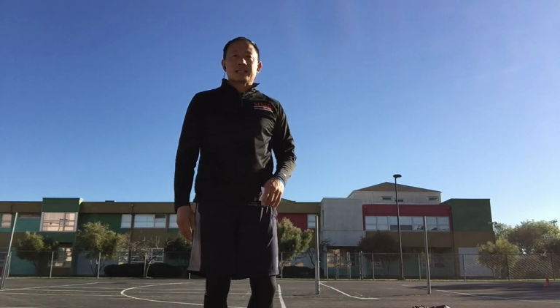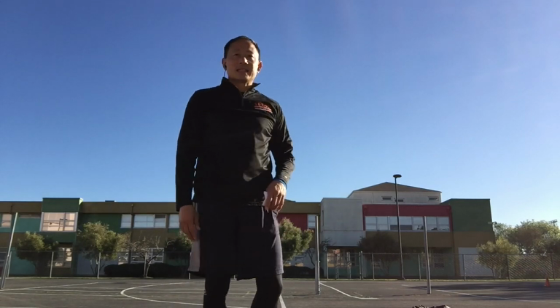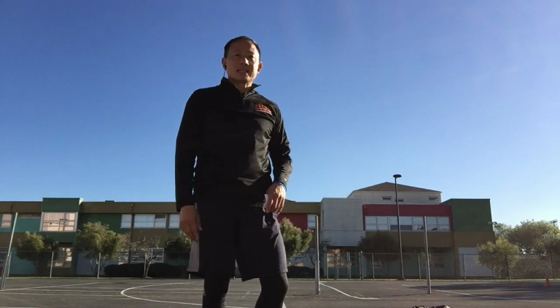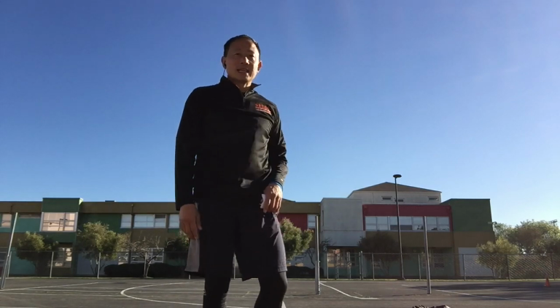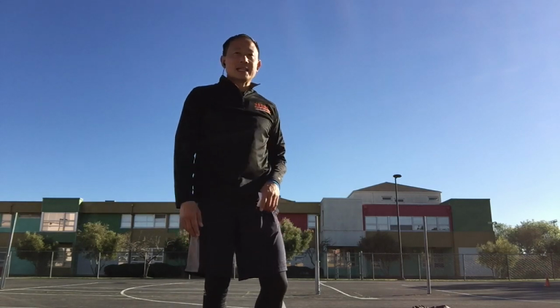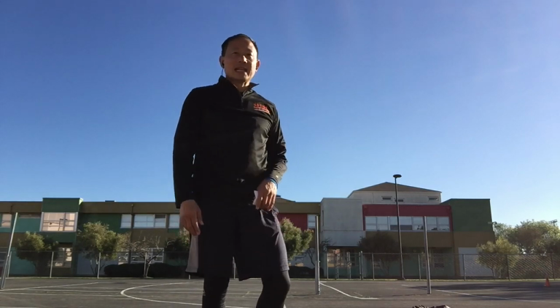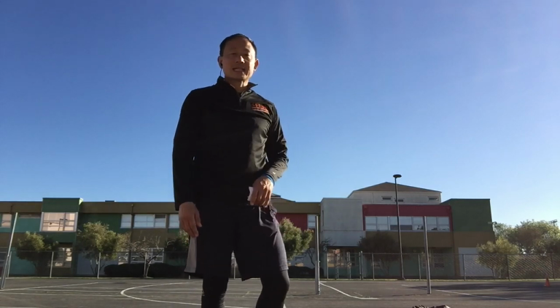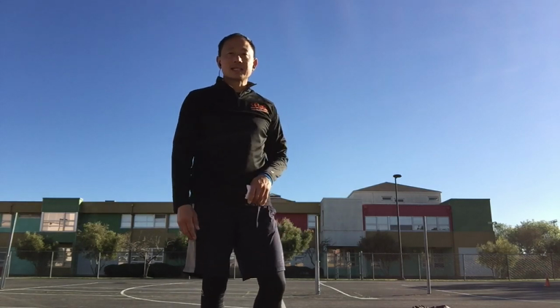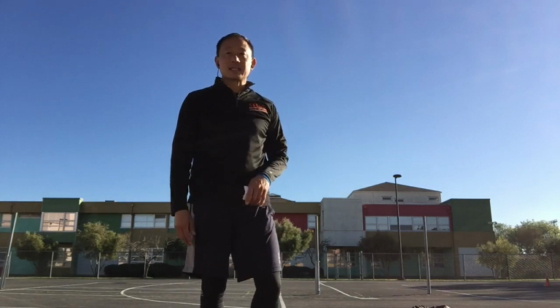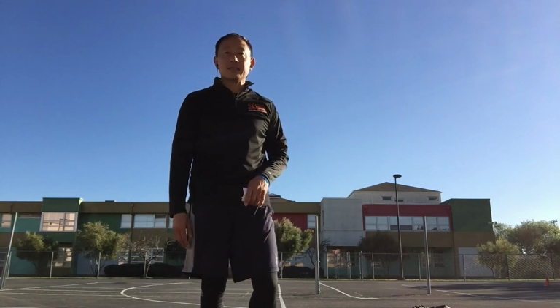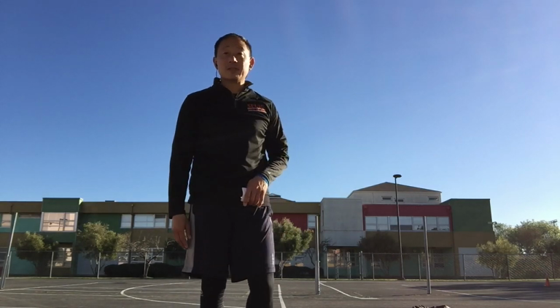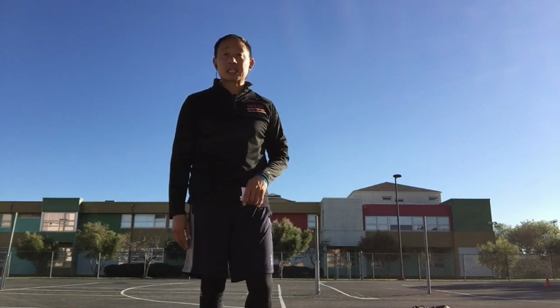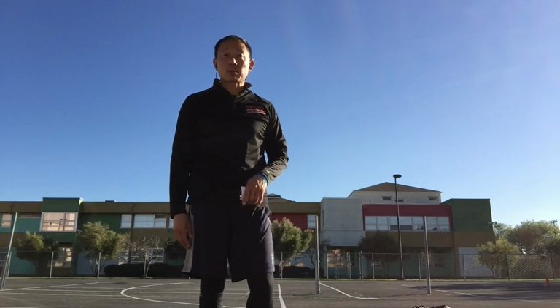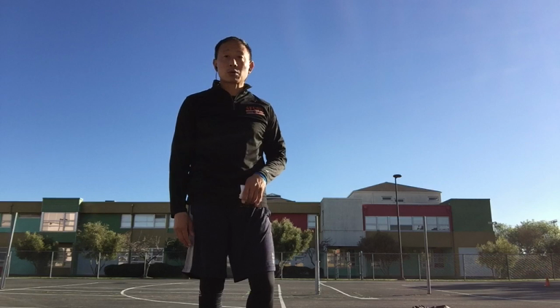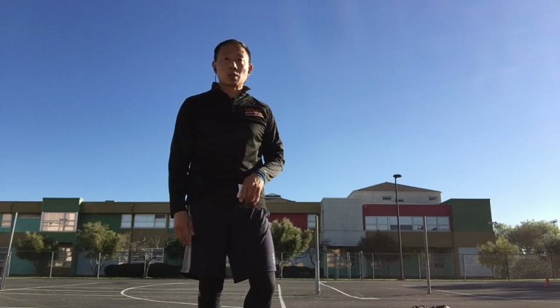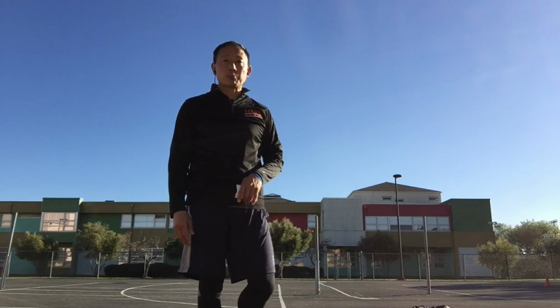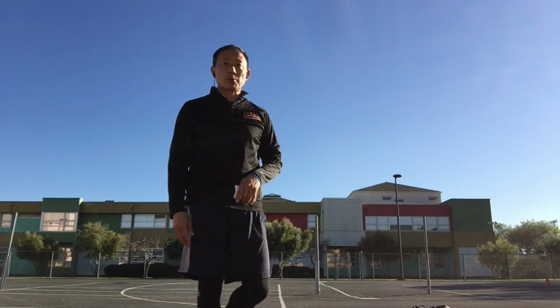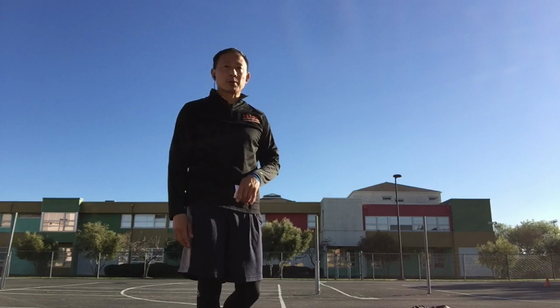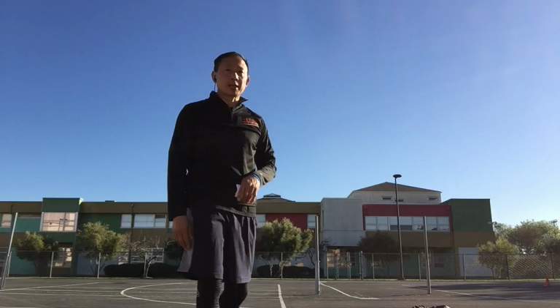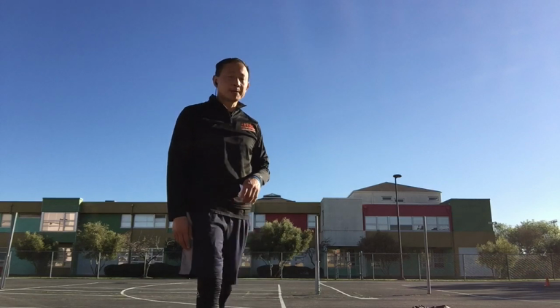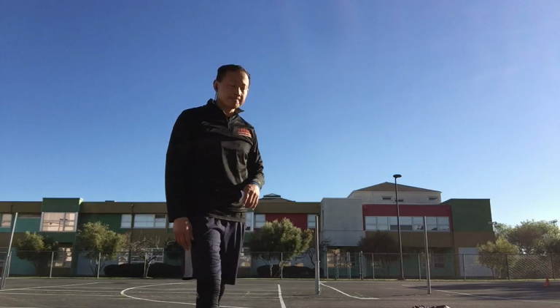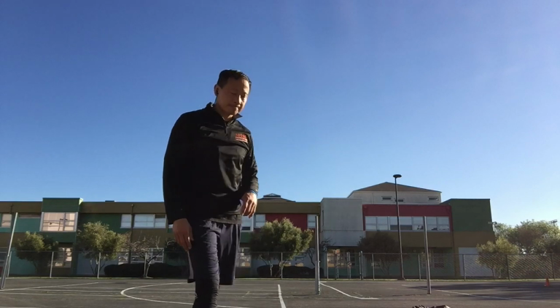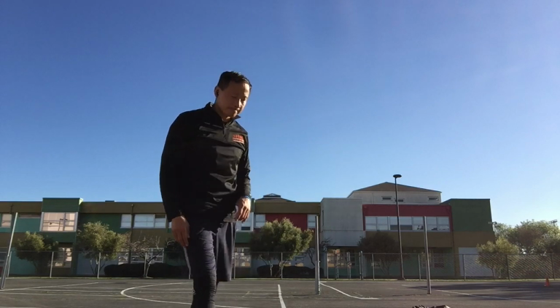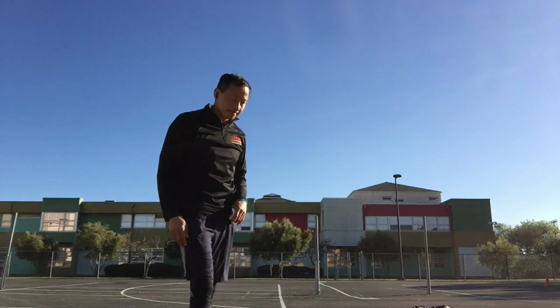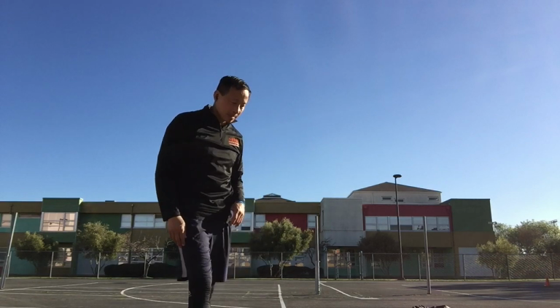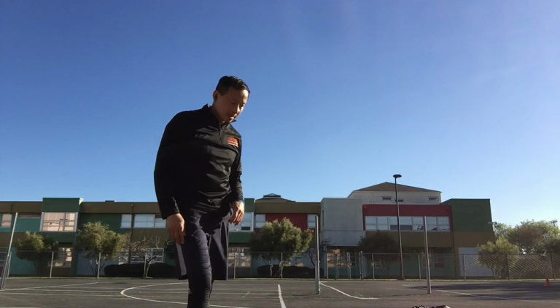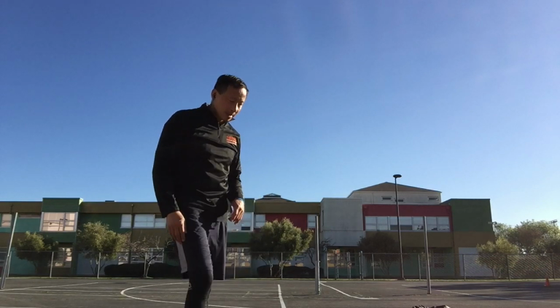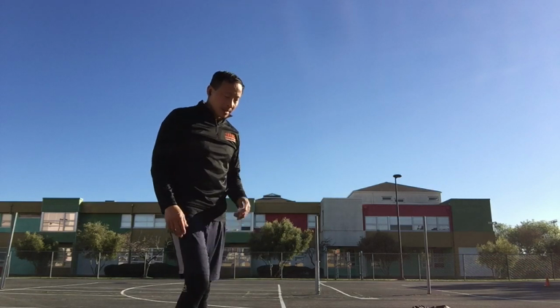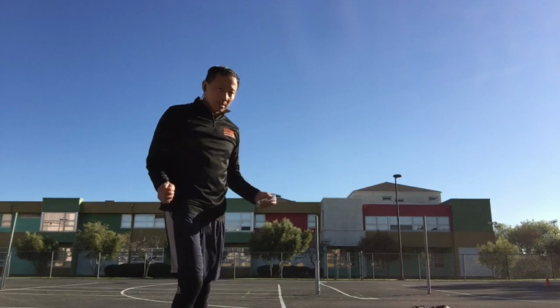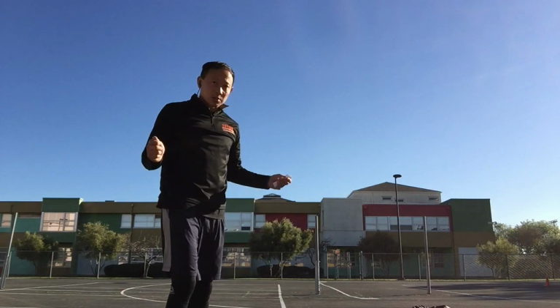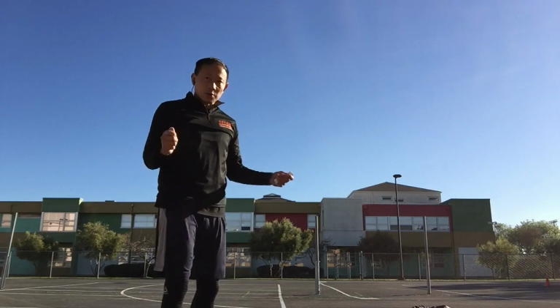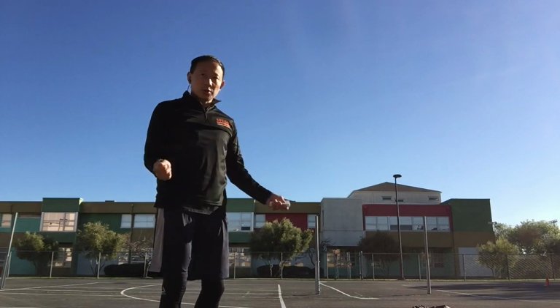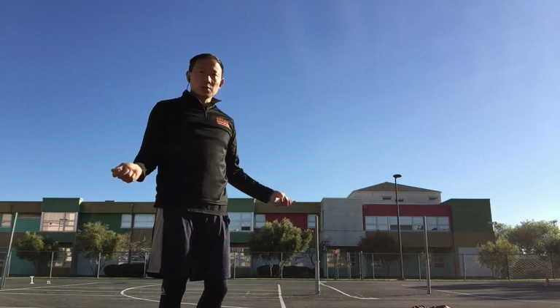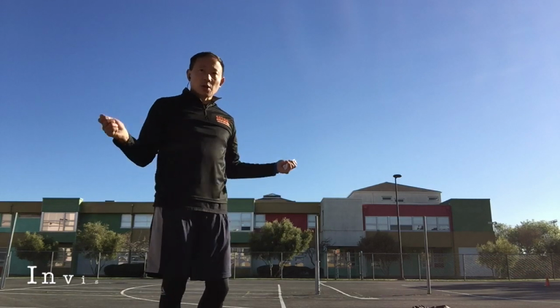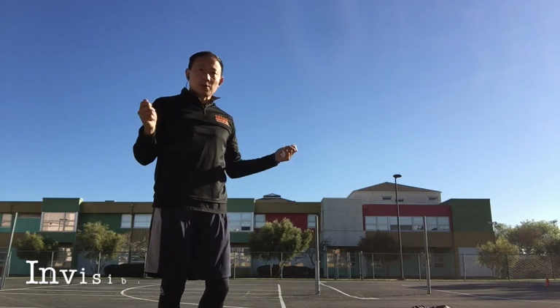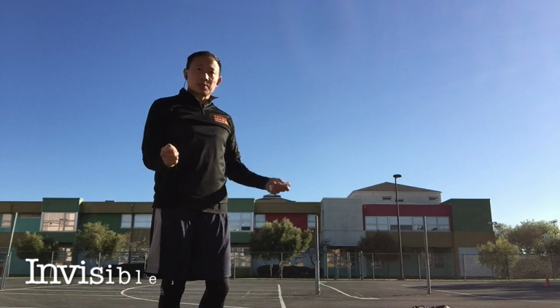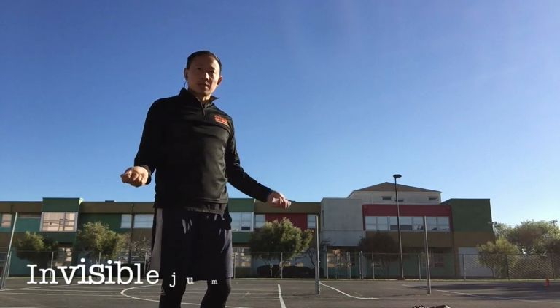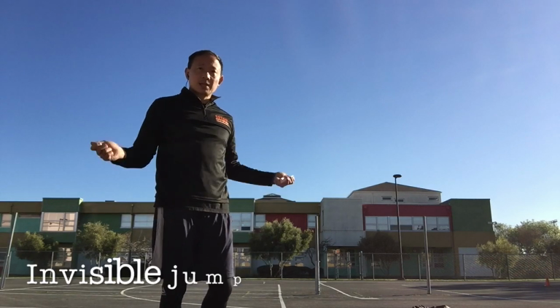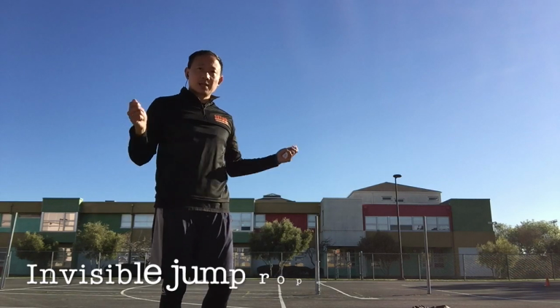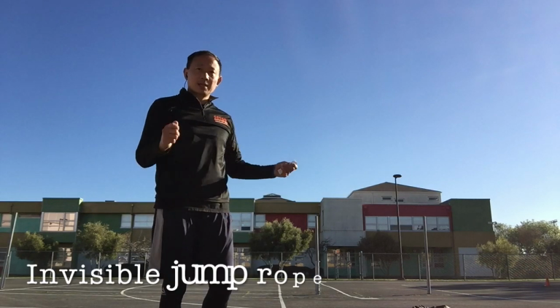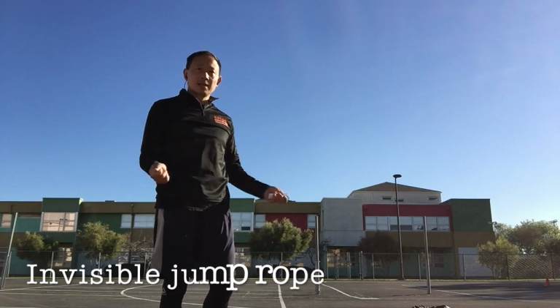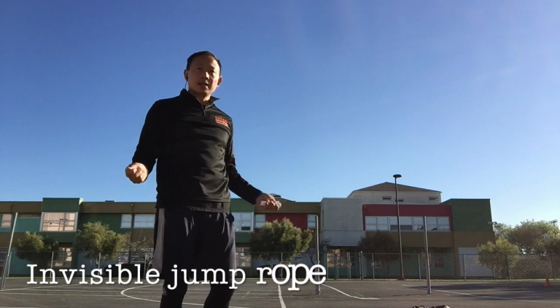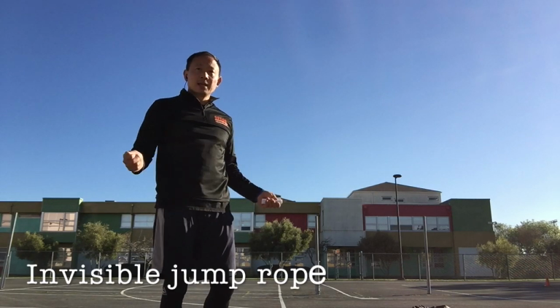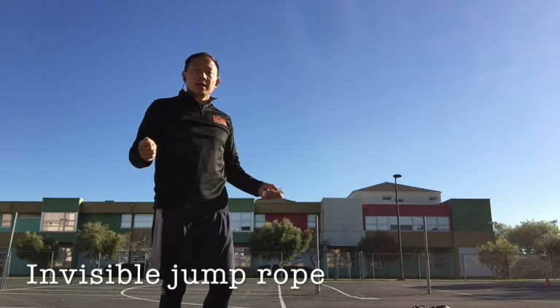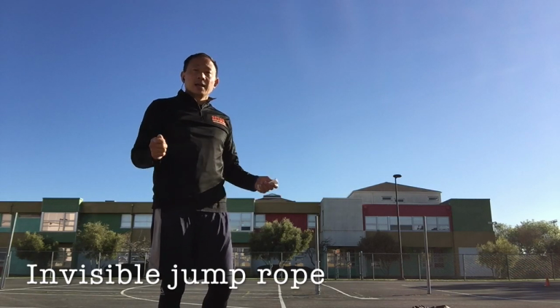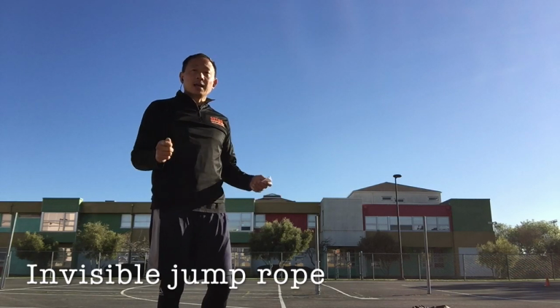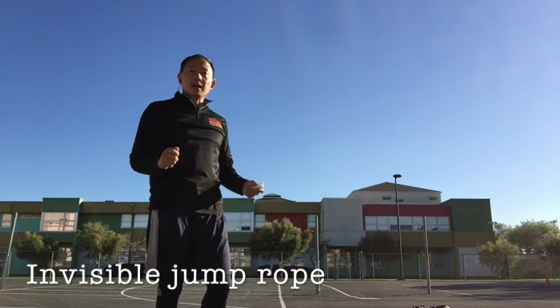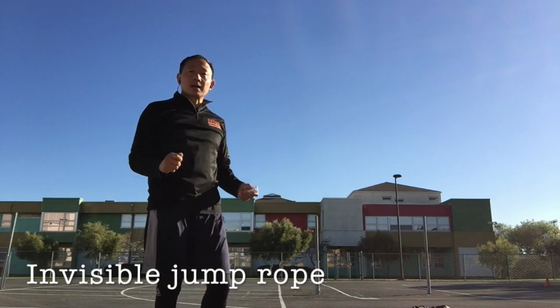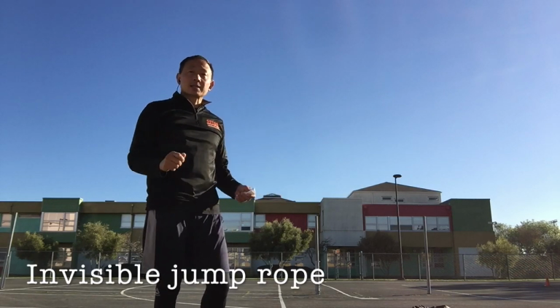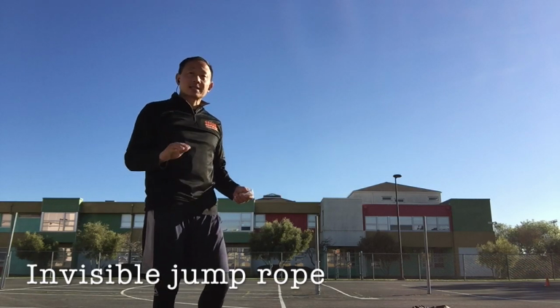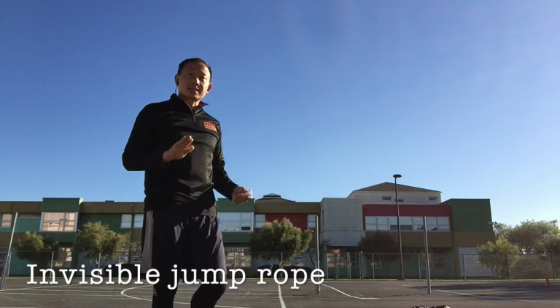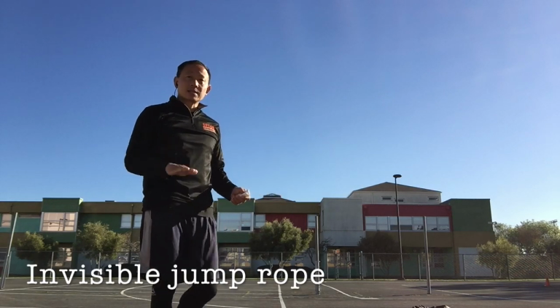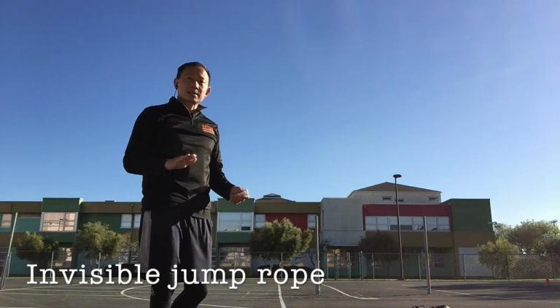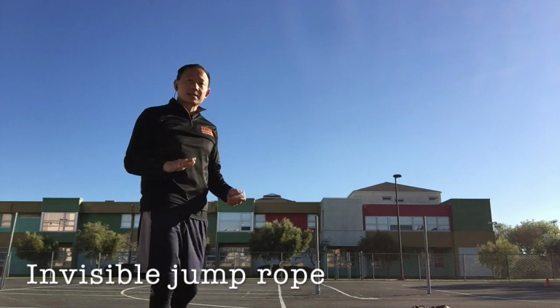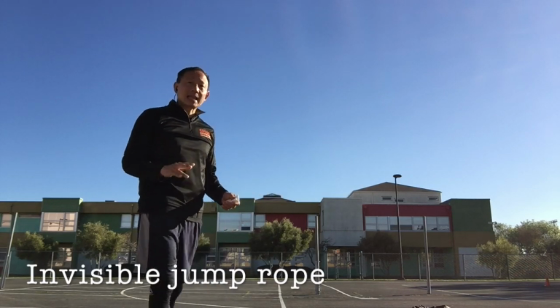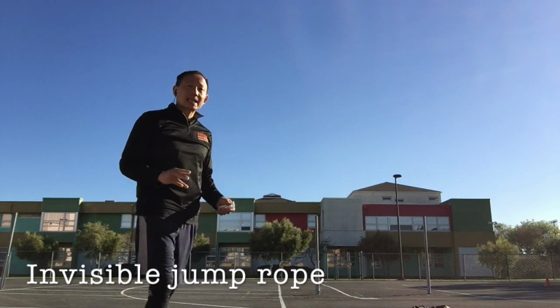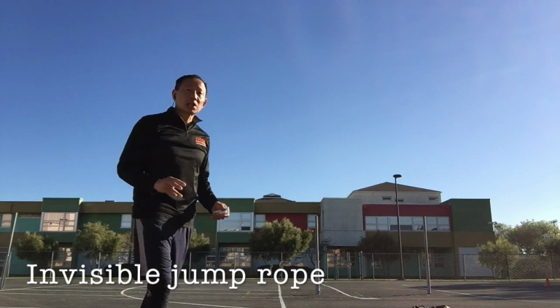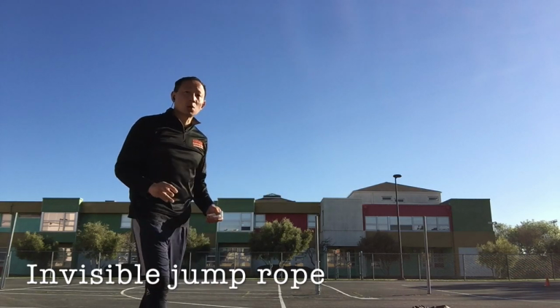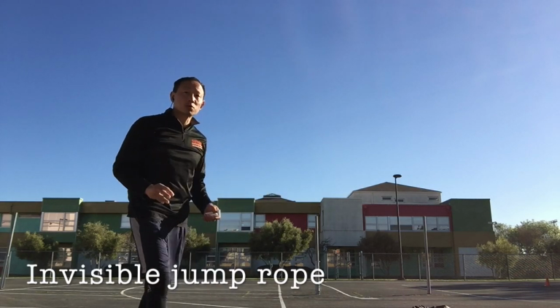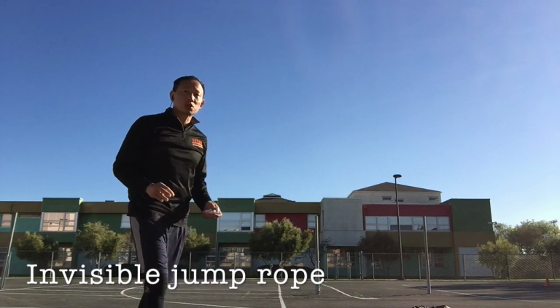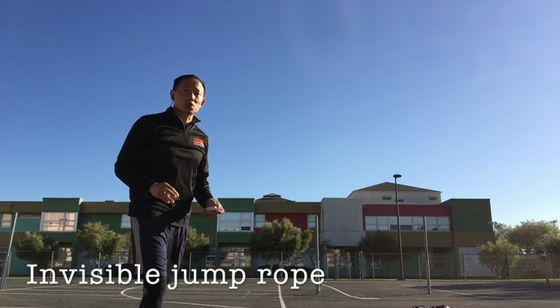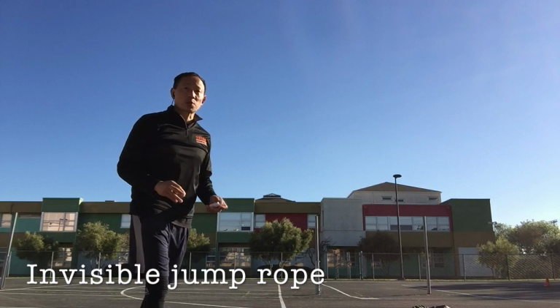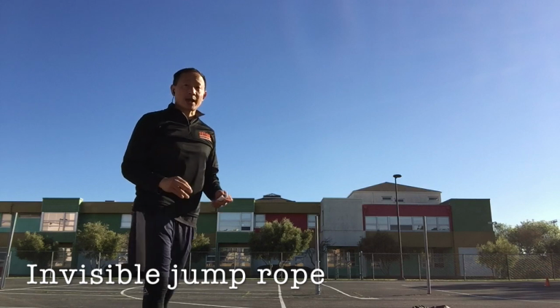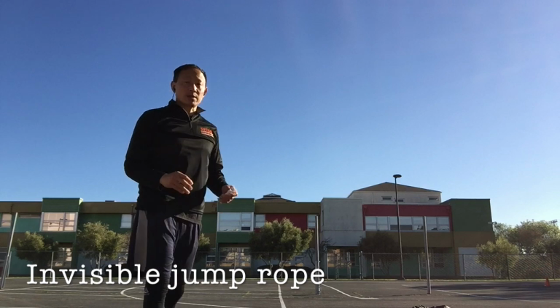Next is jump rope. Turn your arms and stay low to the ground.